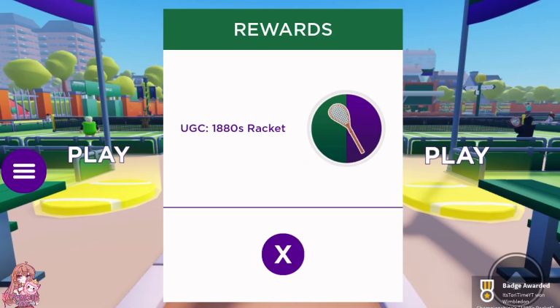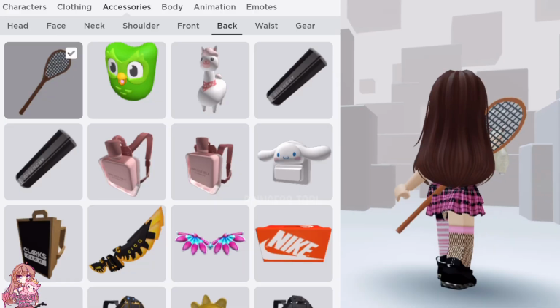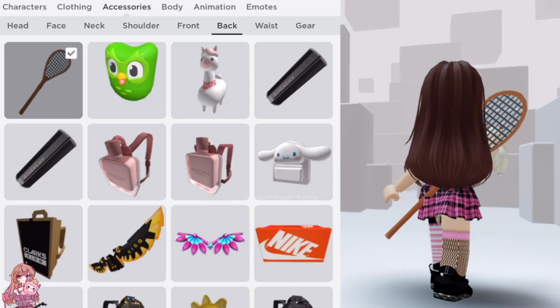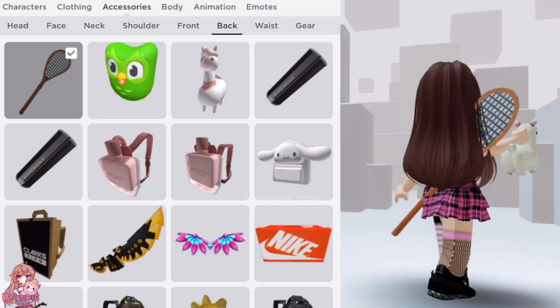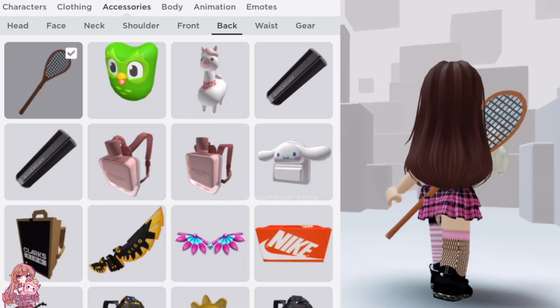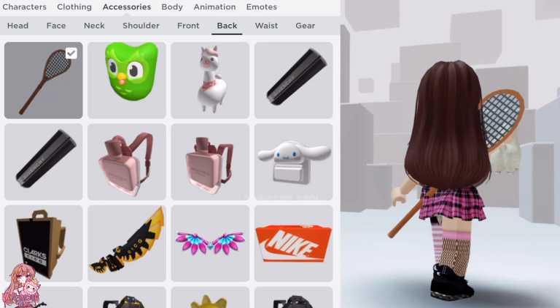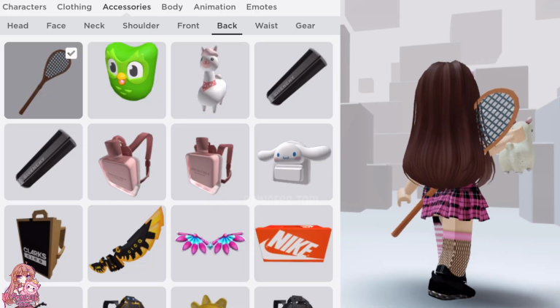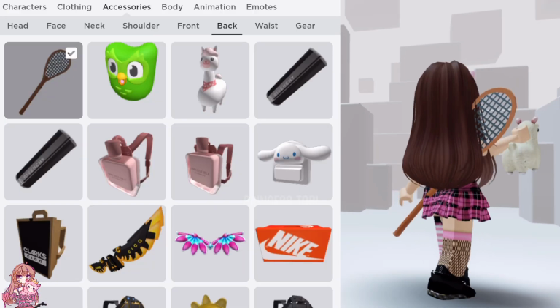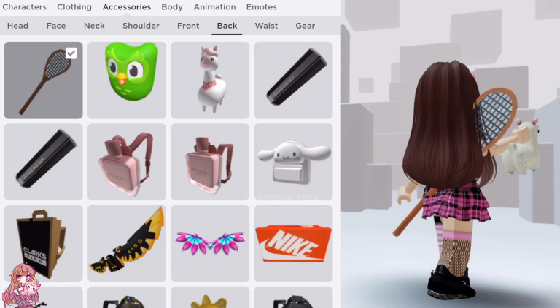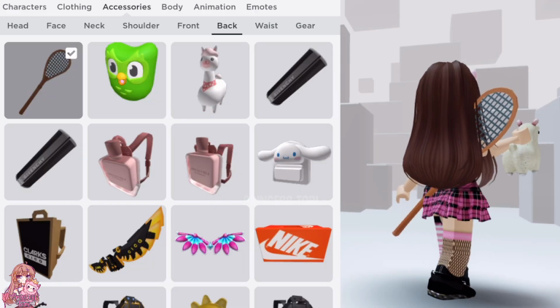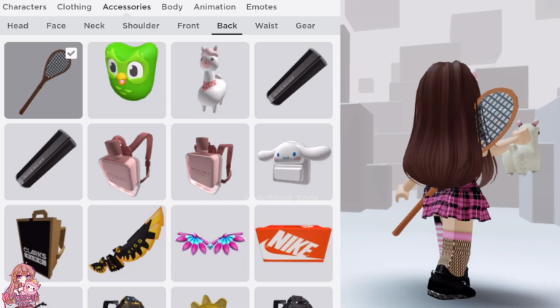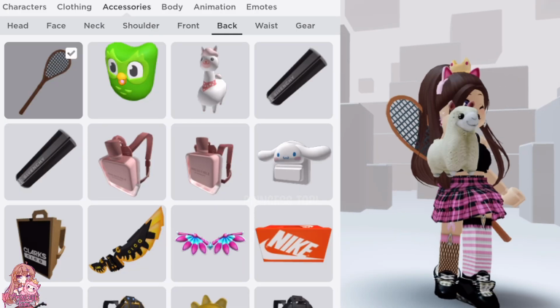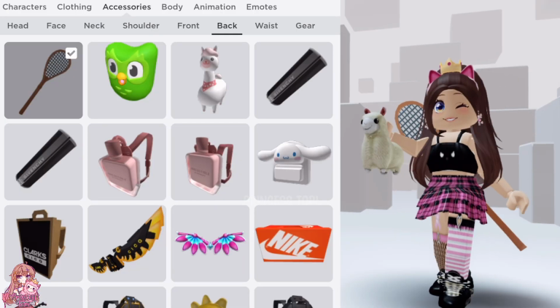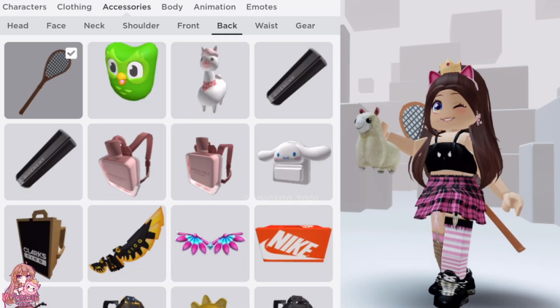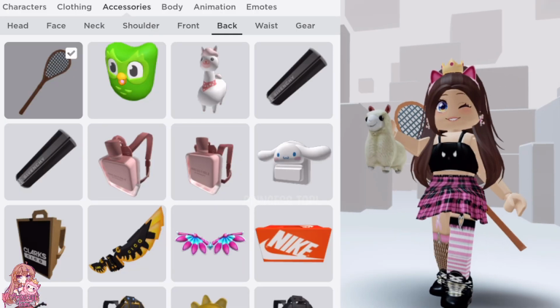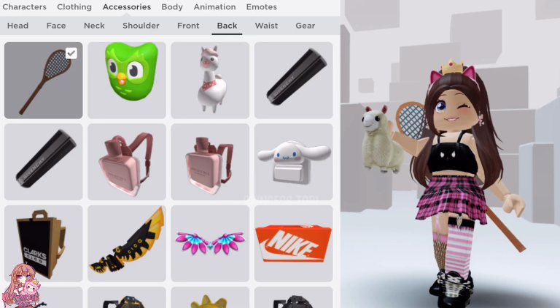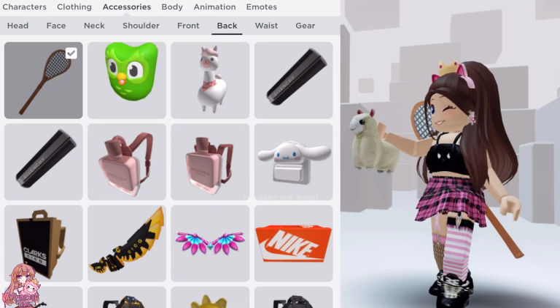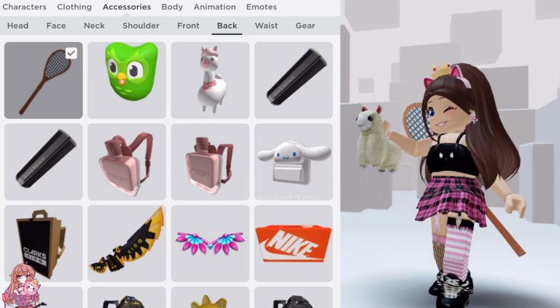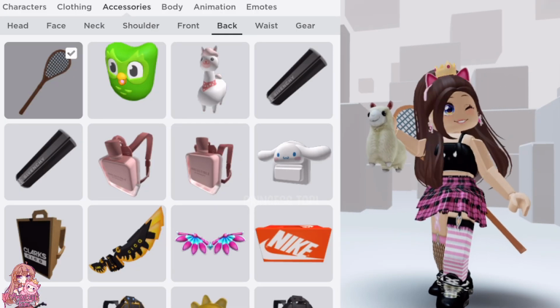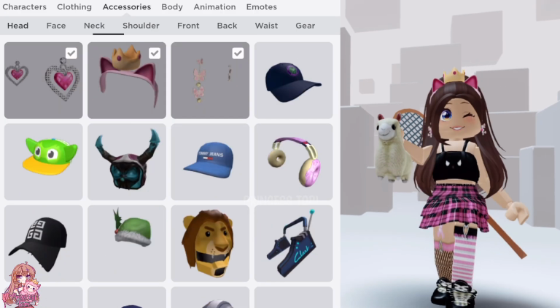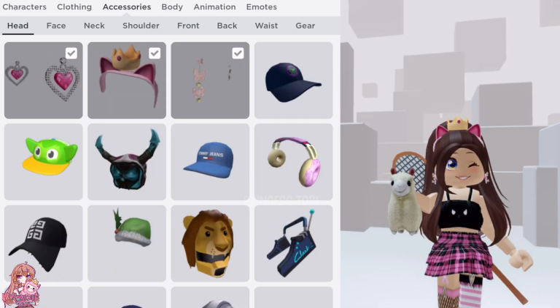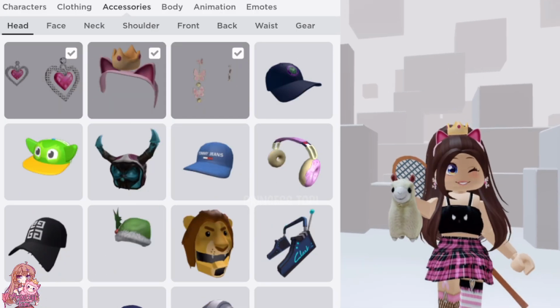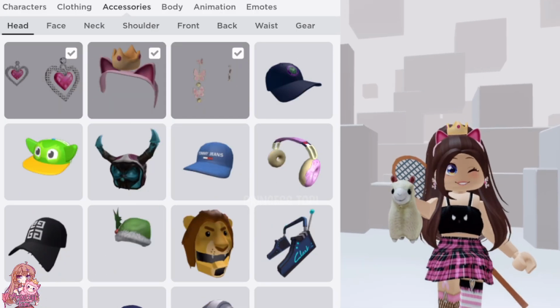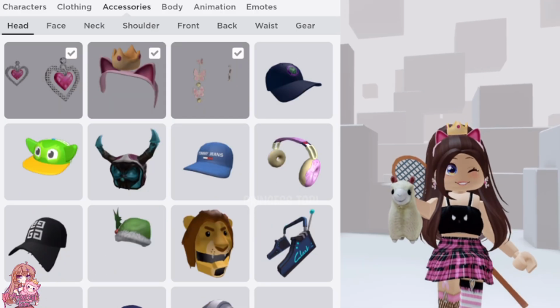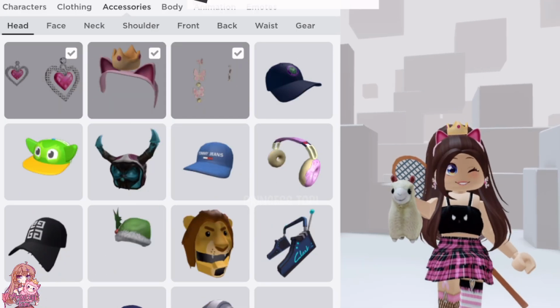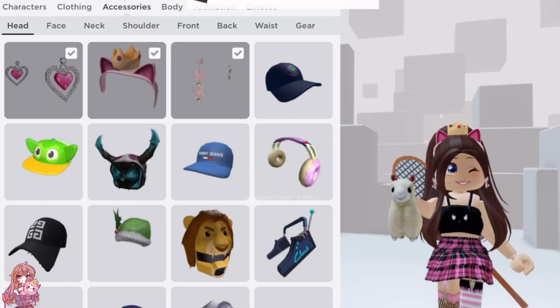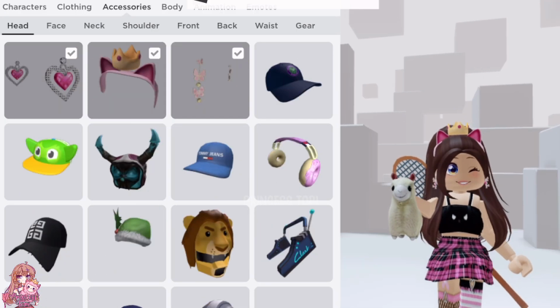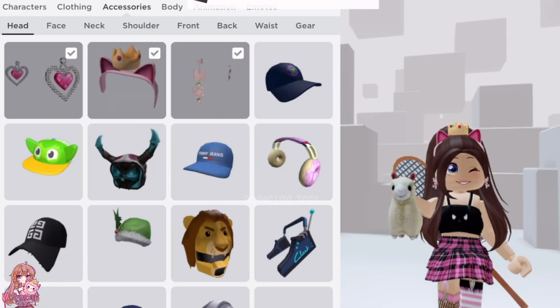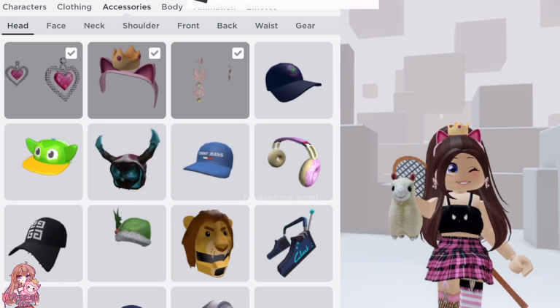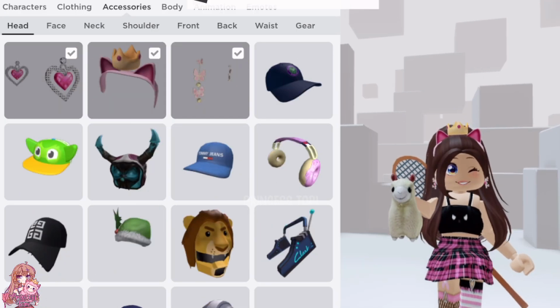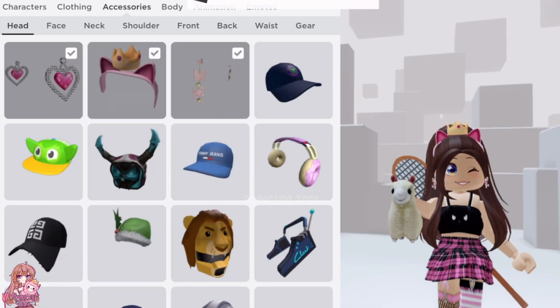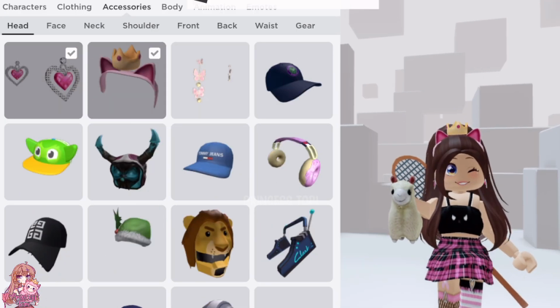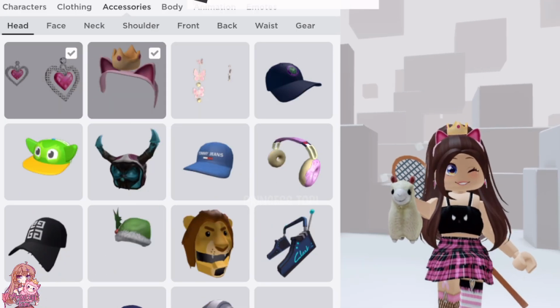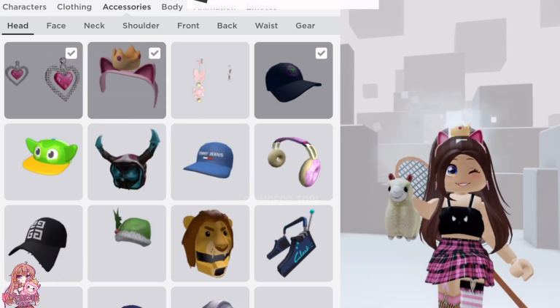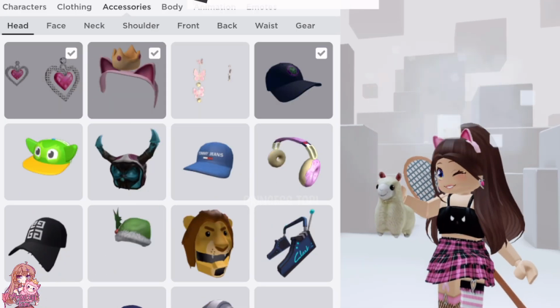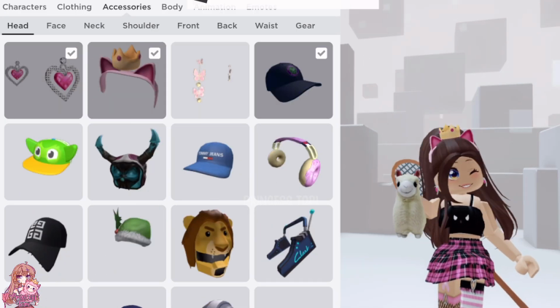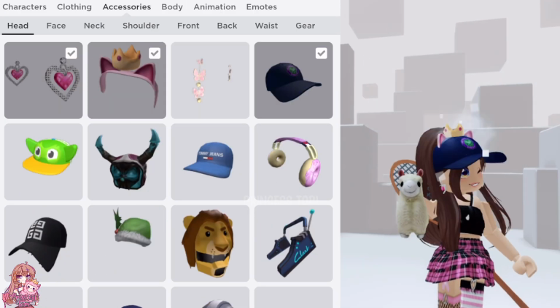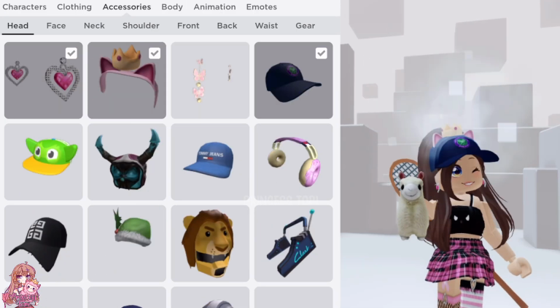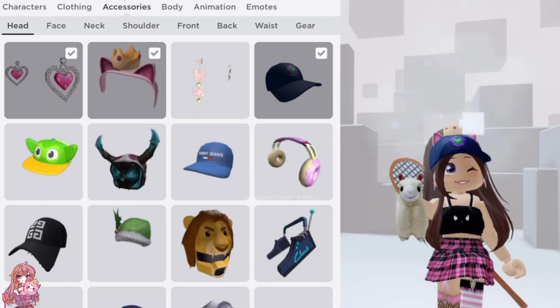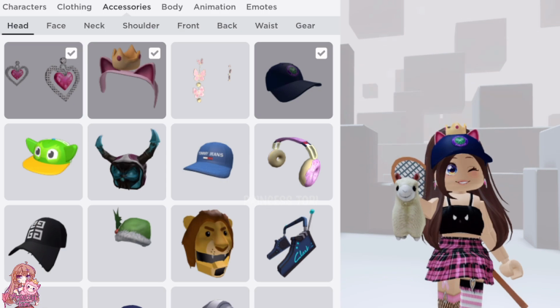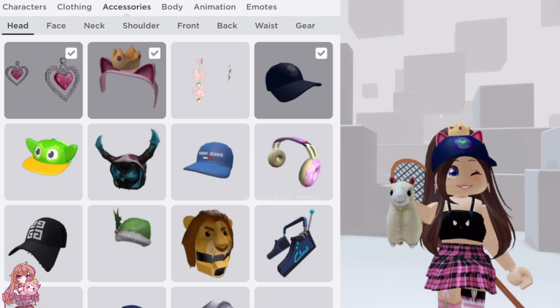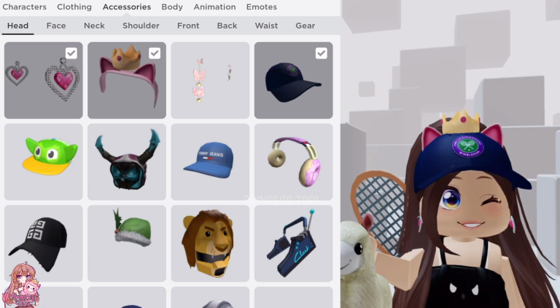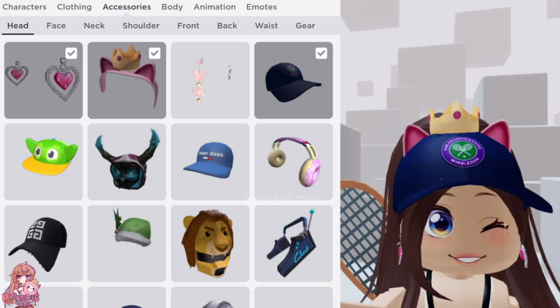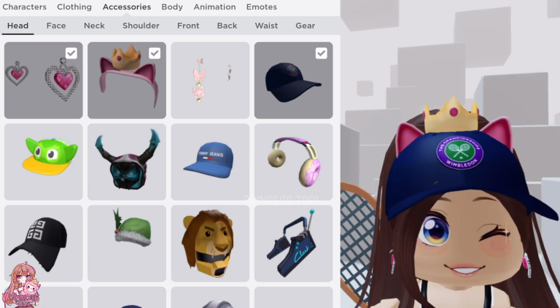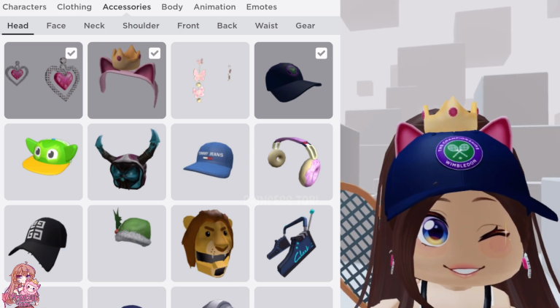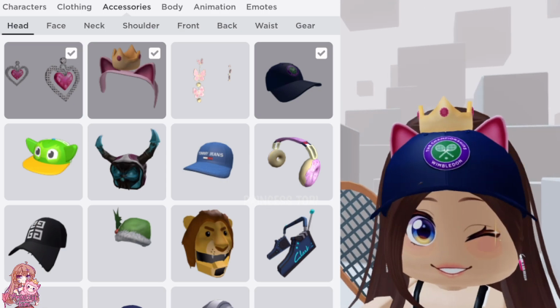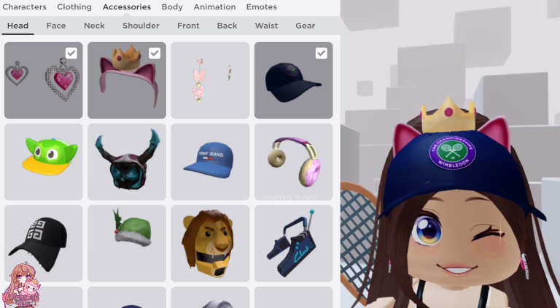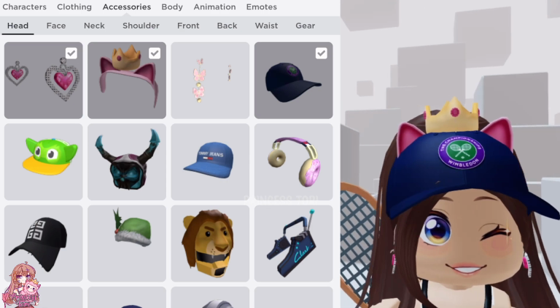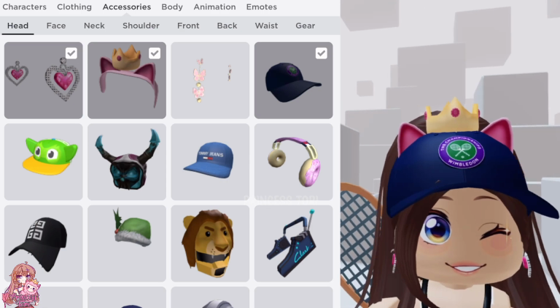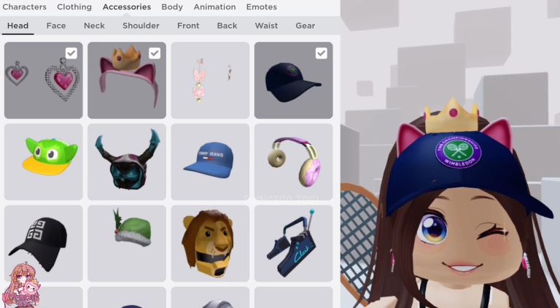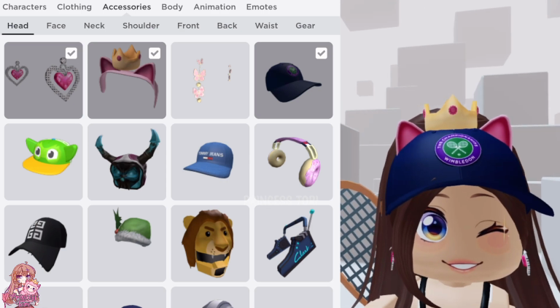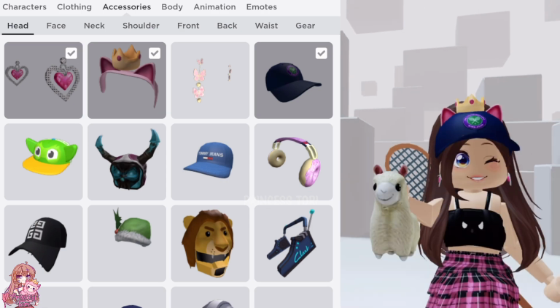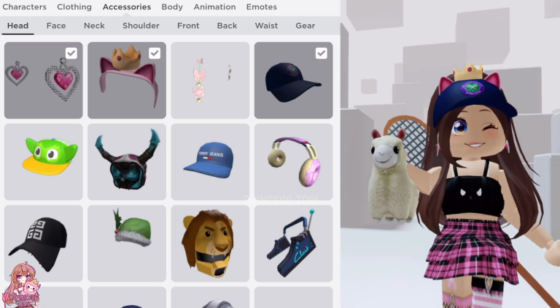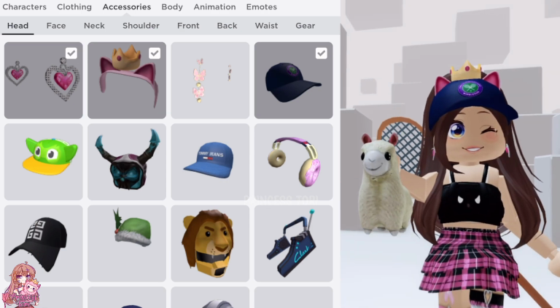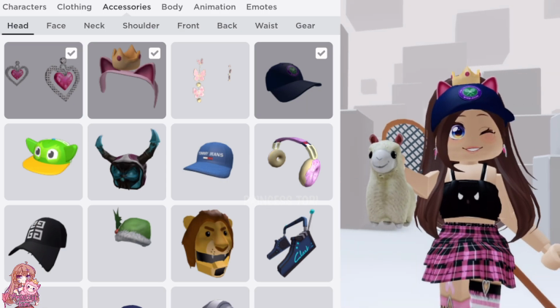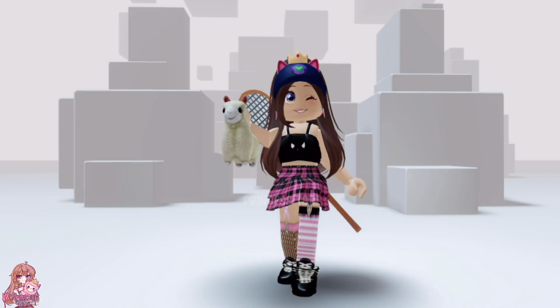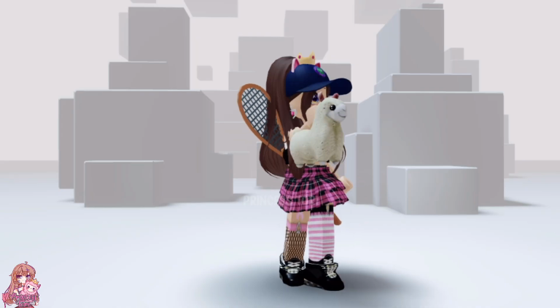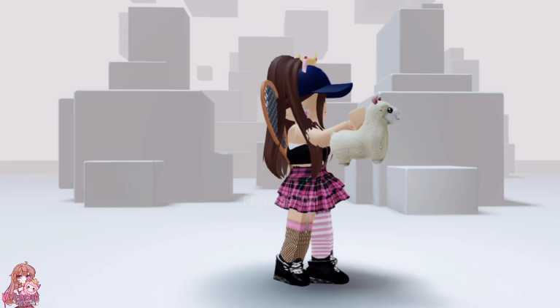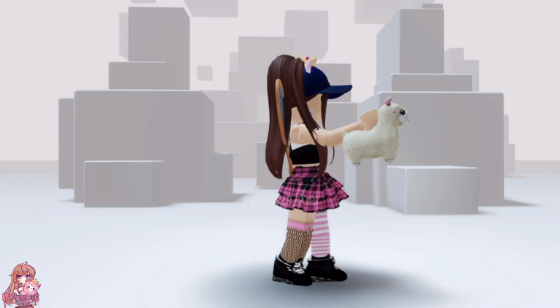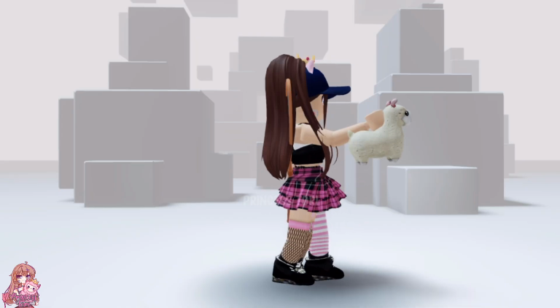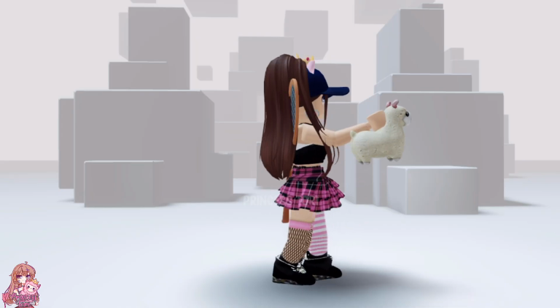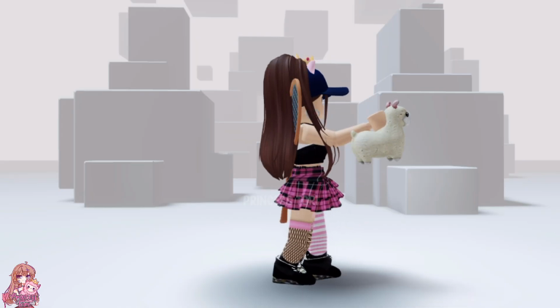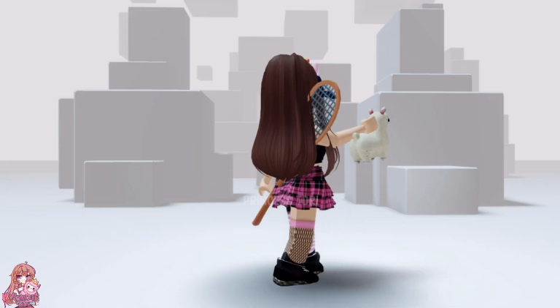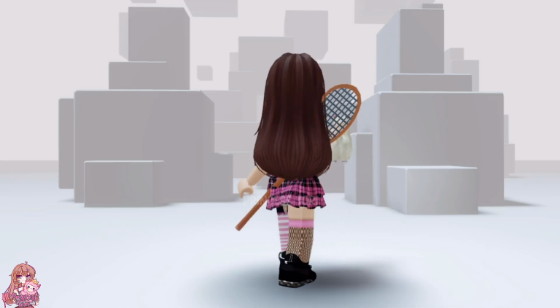This is what the items look like on your avatar. I think the hat is quite nice and the tennis racket is pretty cool. Comment what you think.